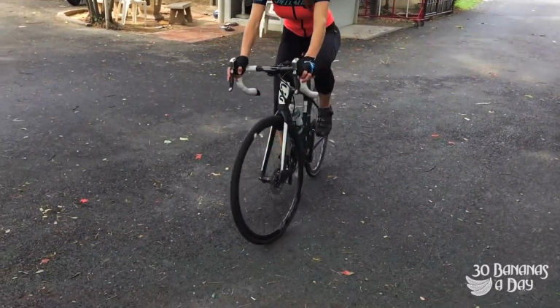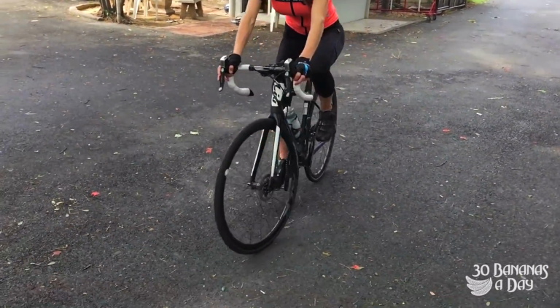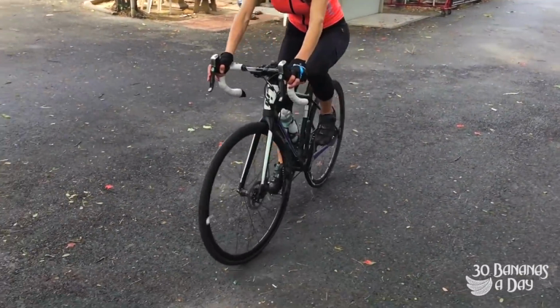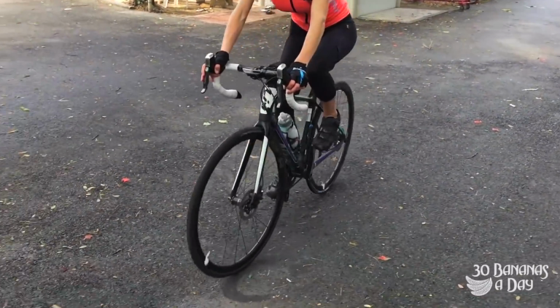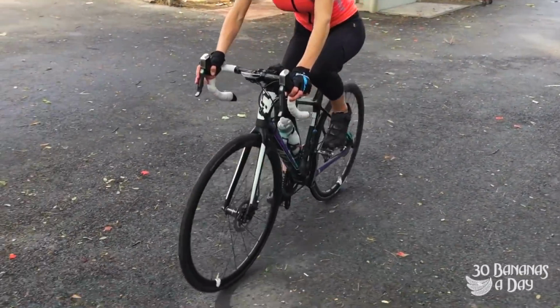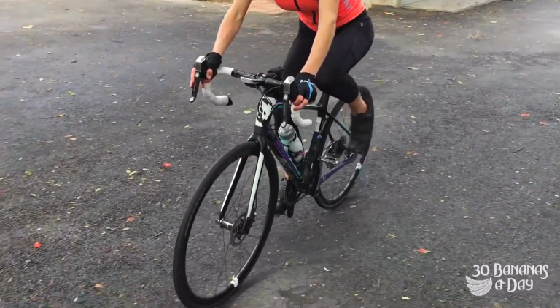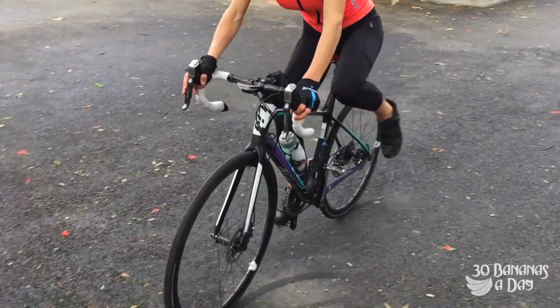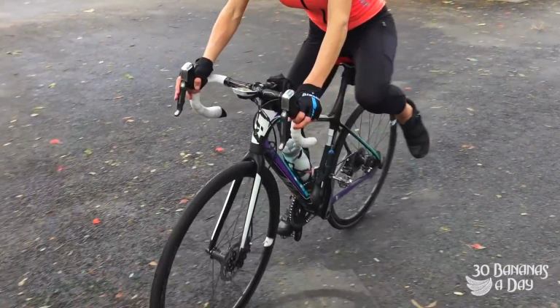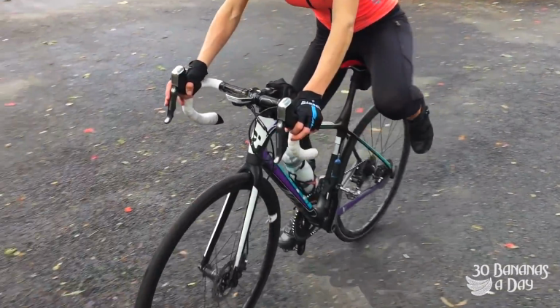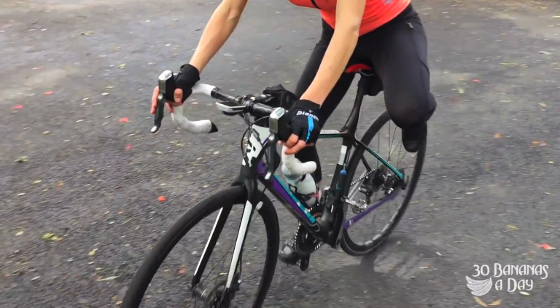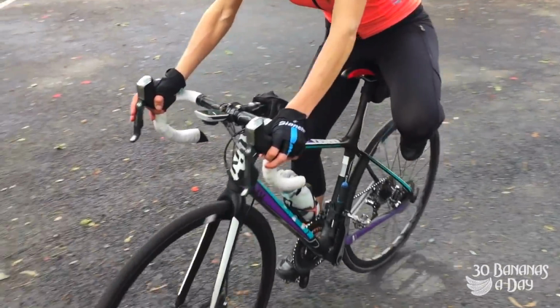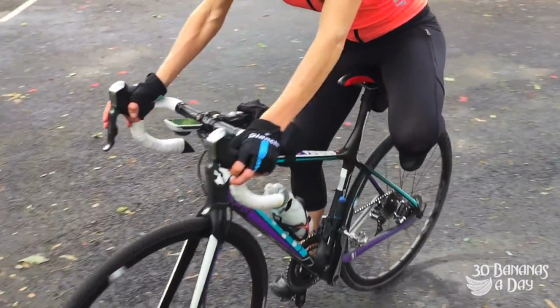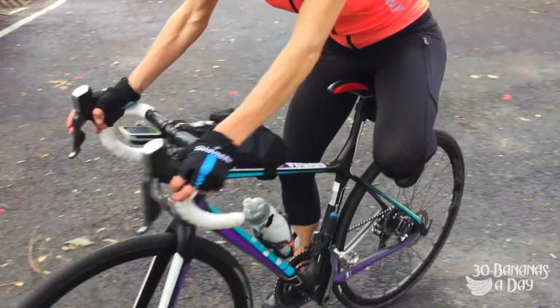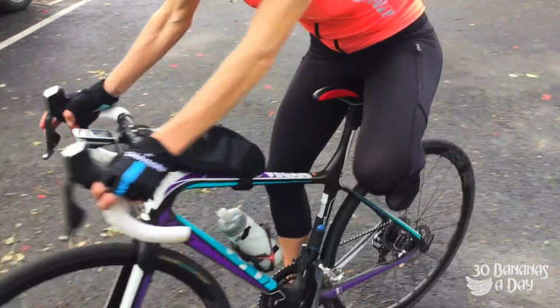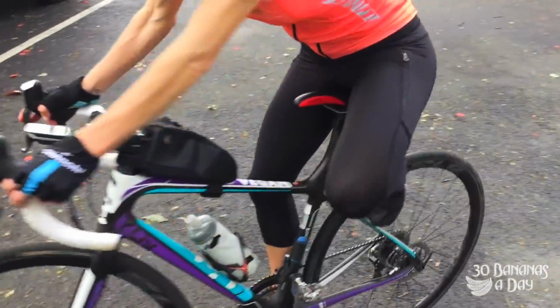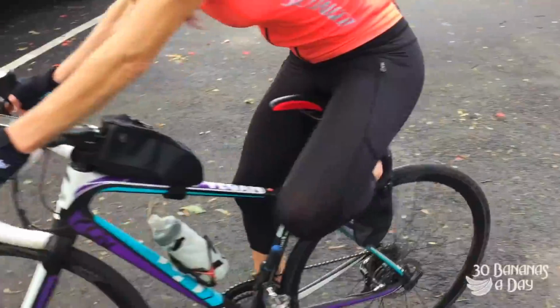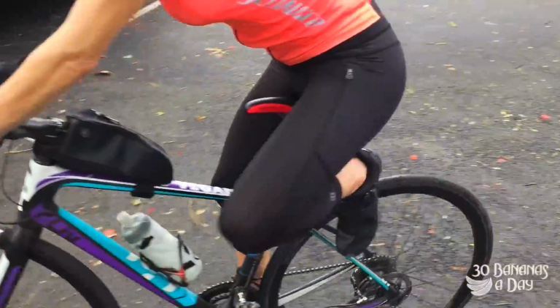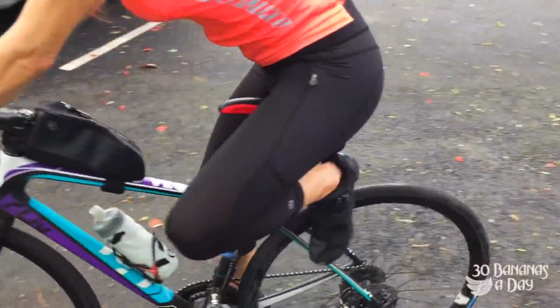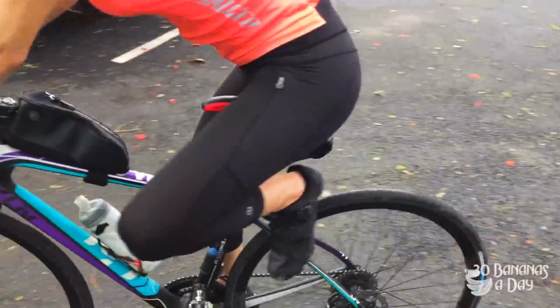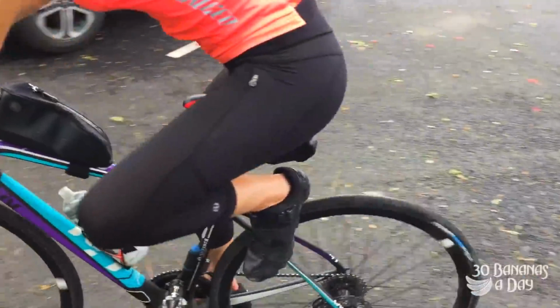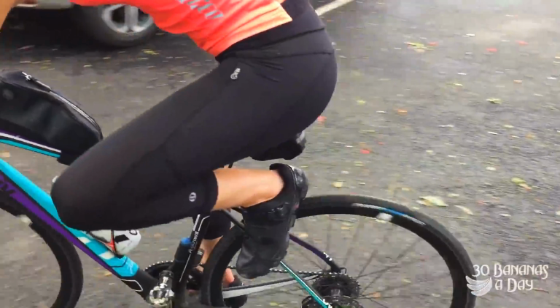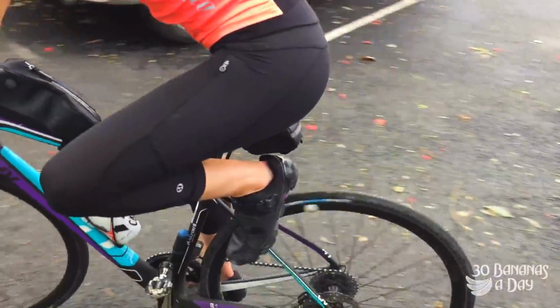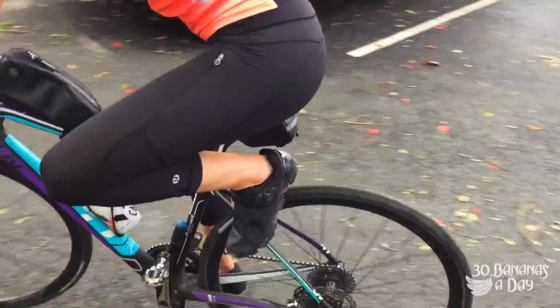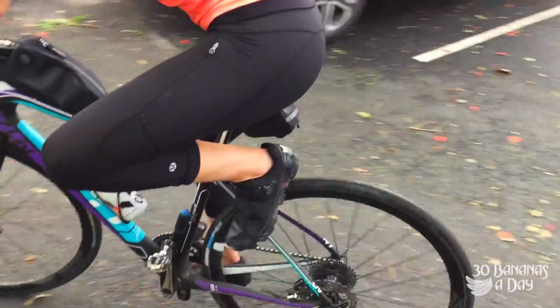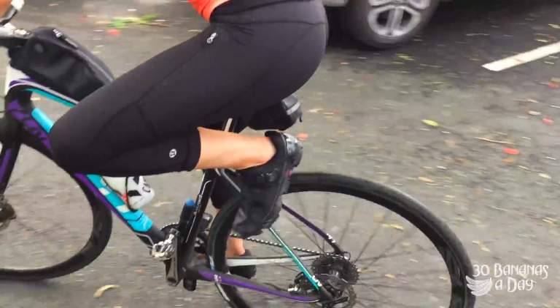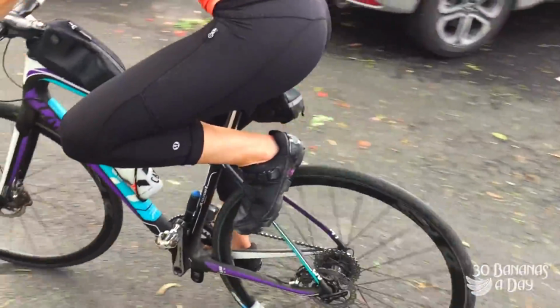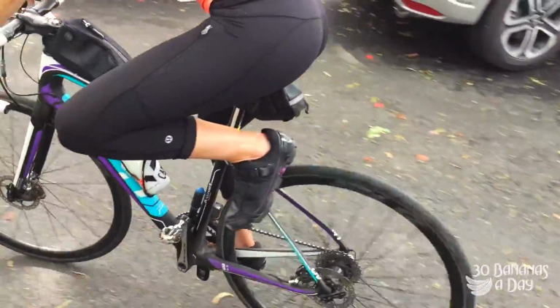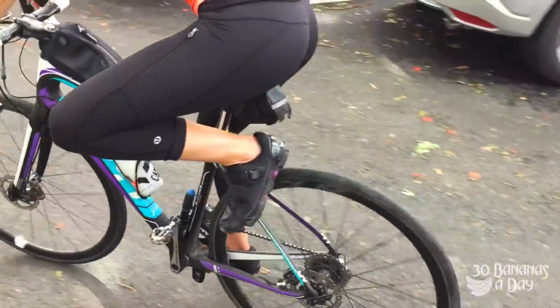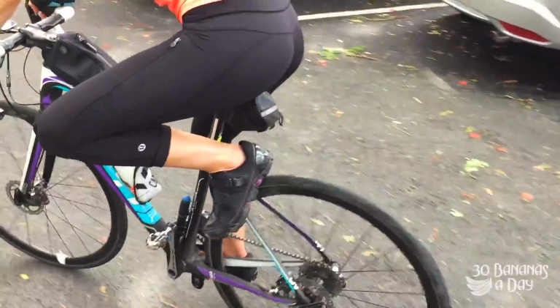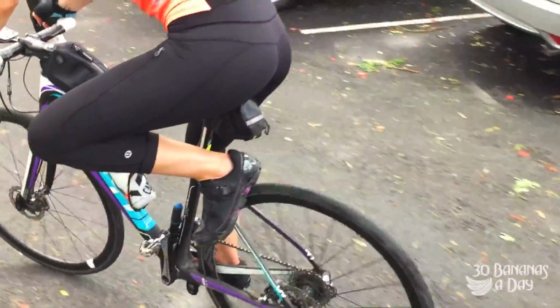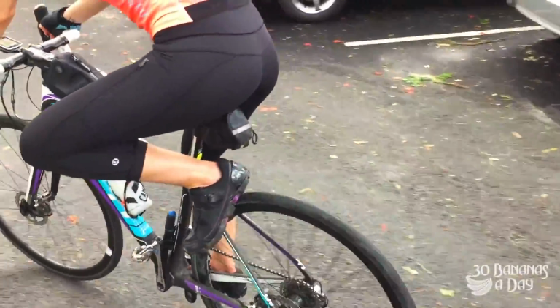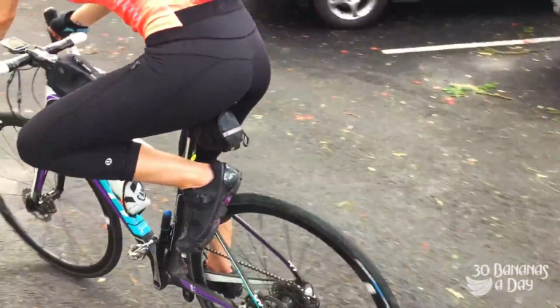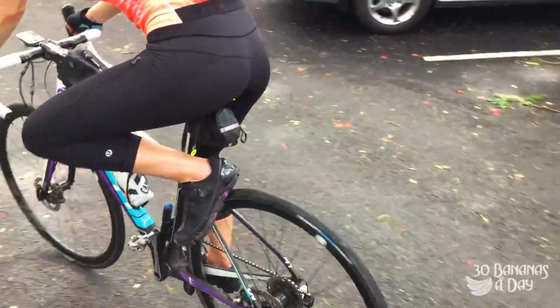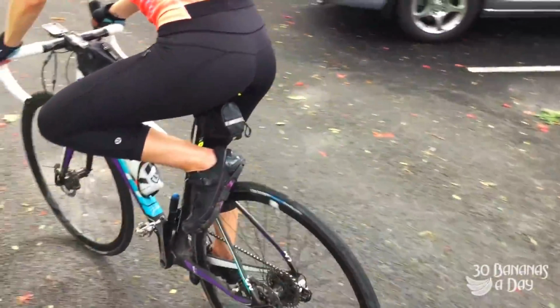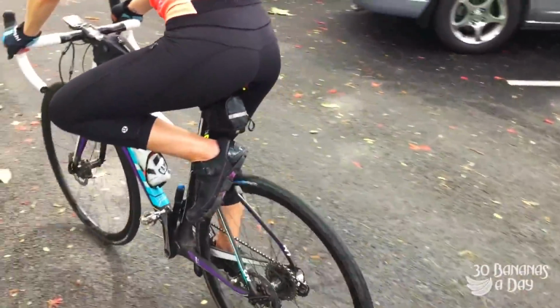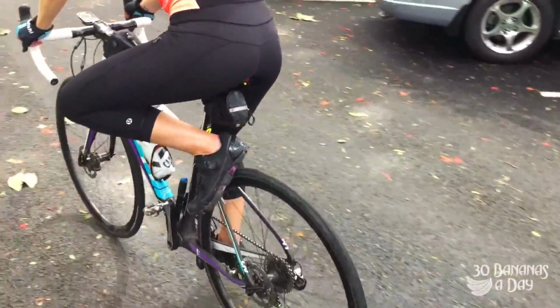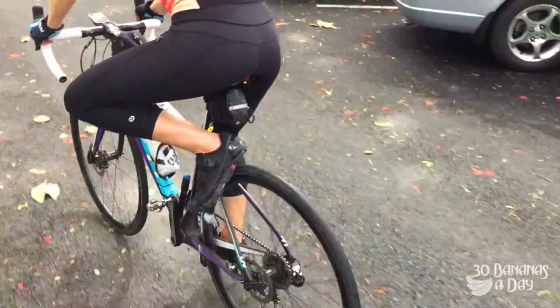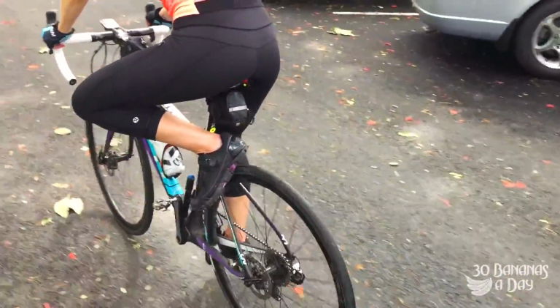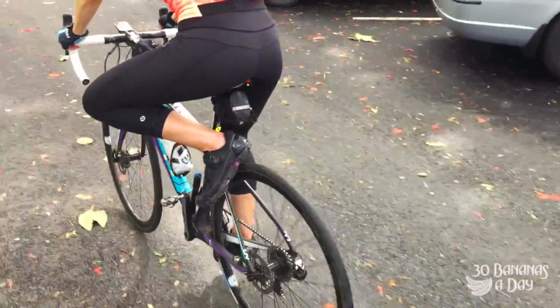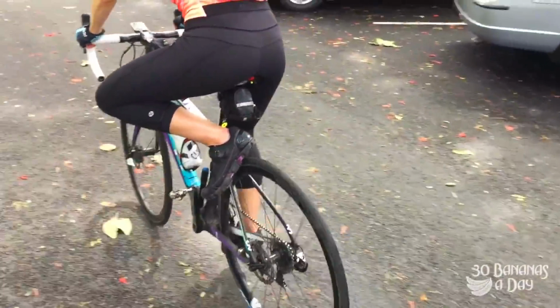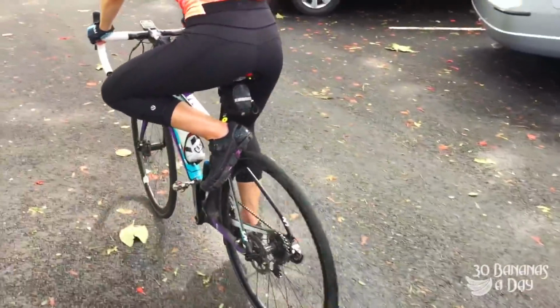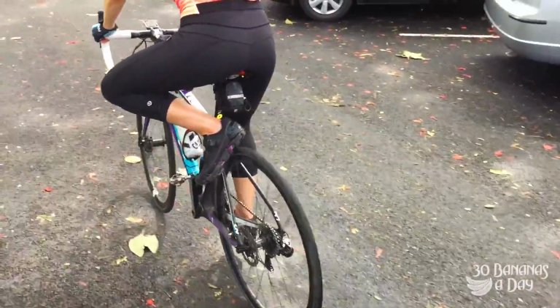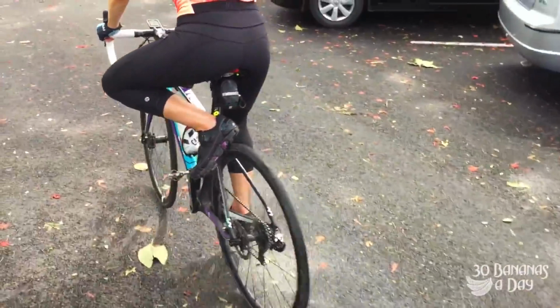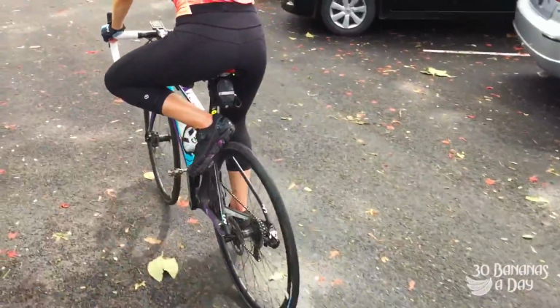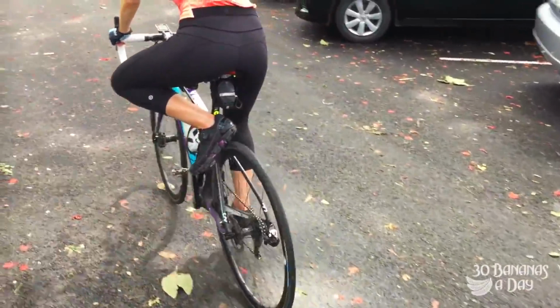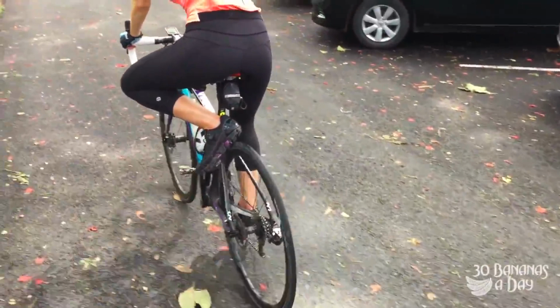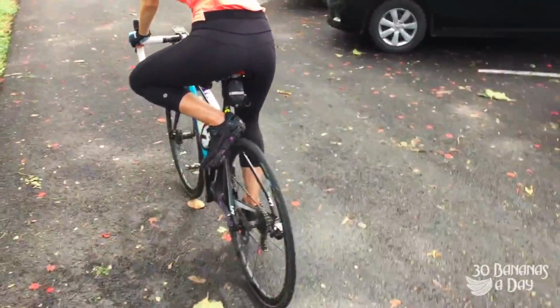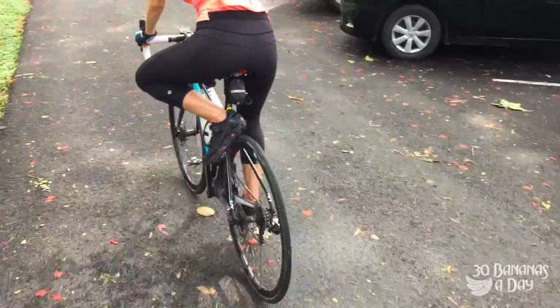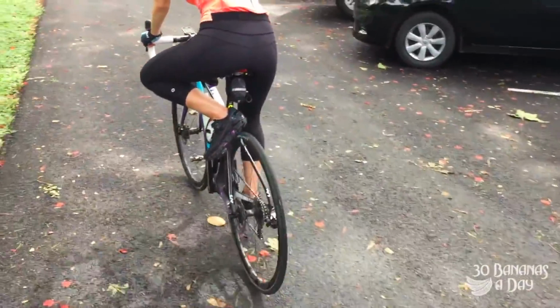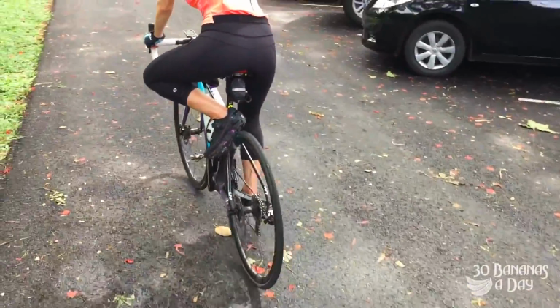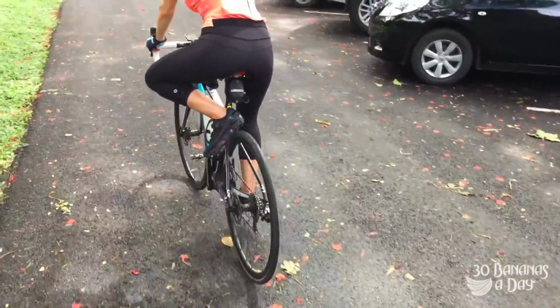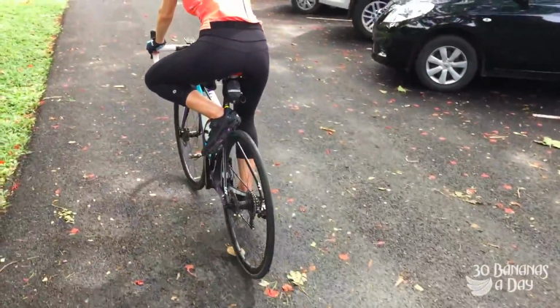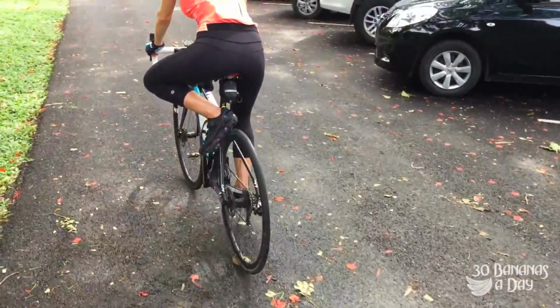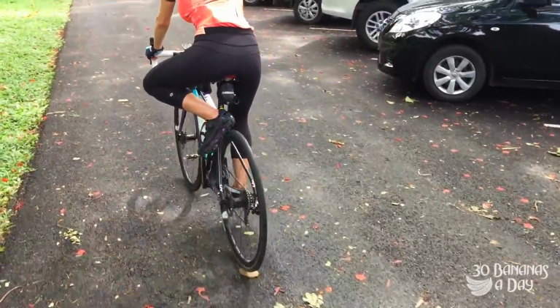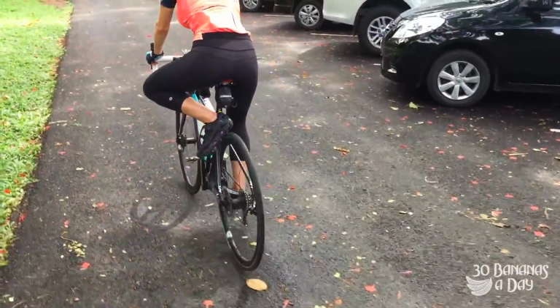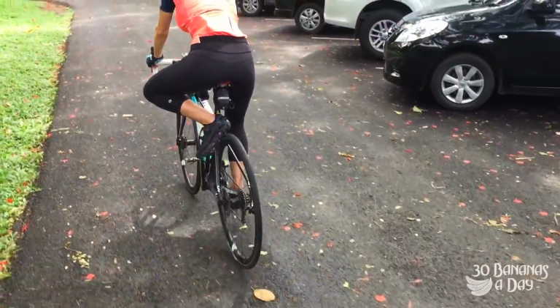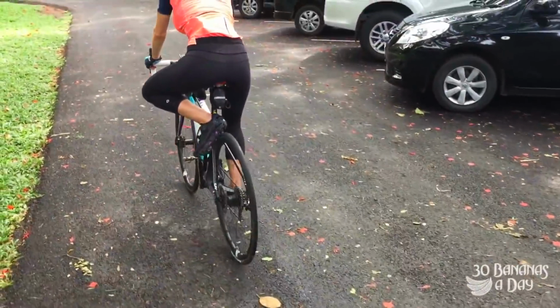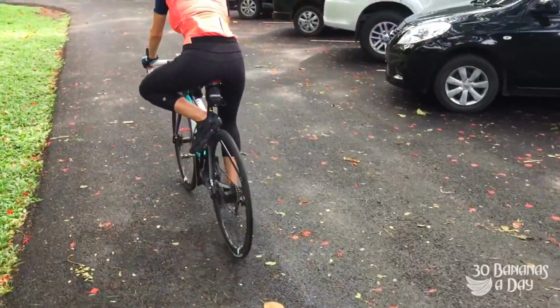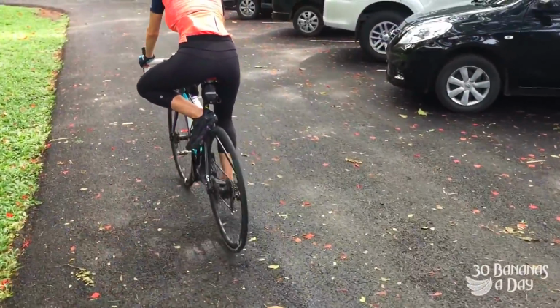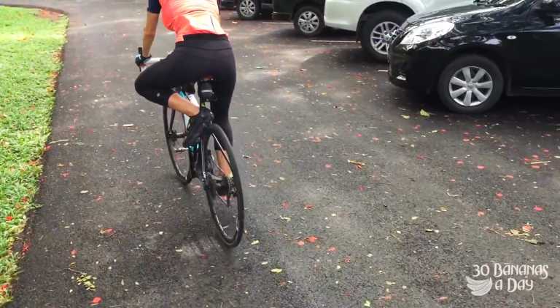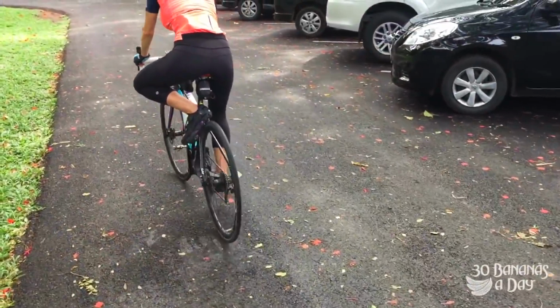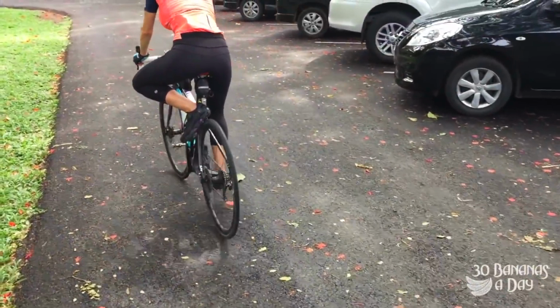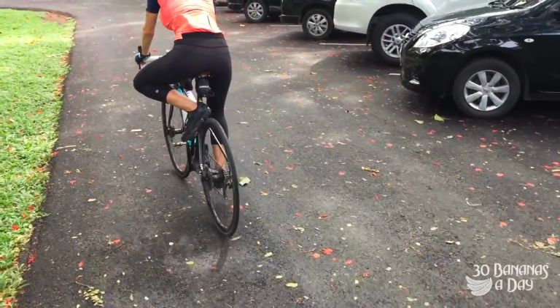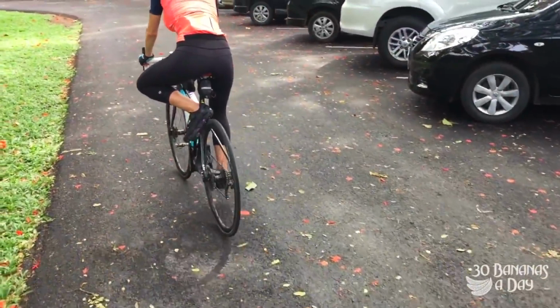Alright, you practice this at slow speeds. You find the frame with your heel, then you put it down like that, and that's how you stop.